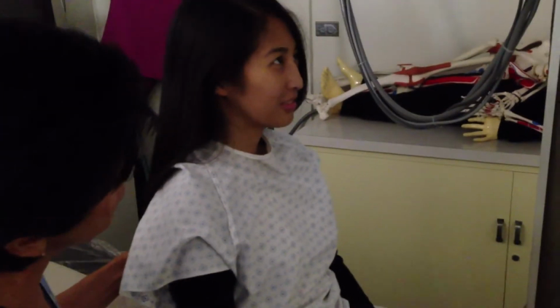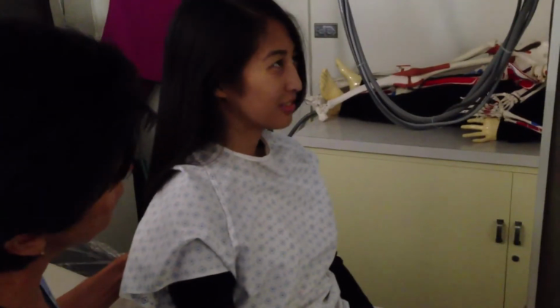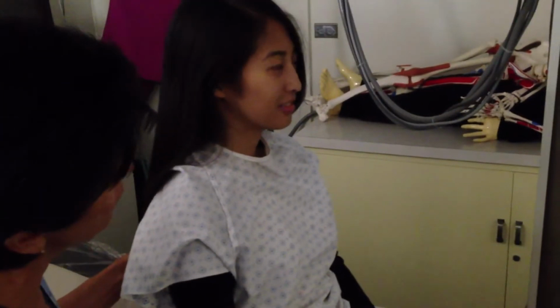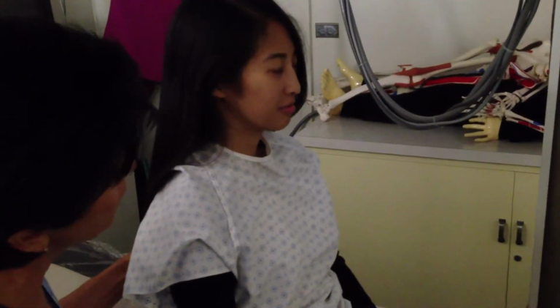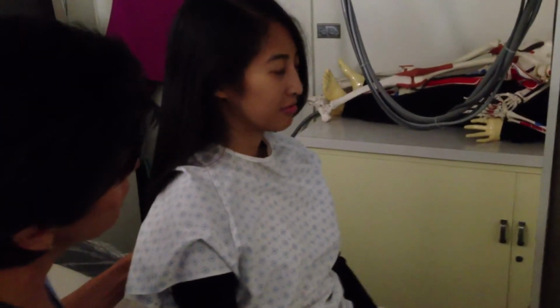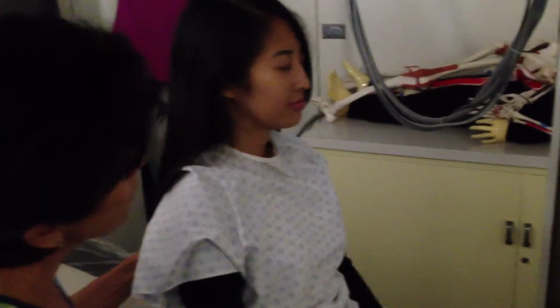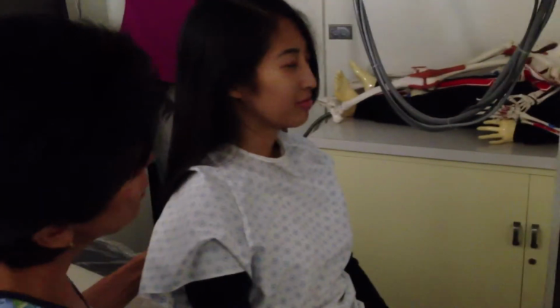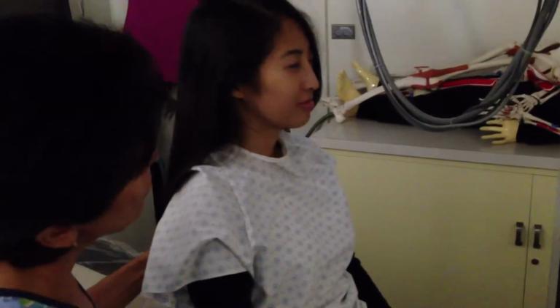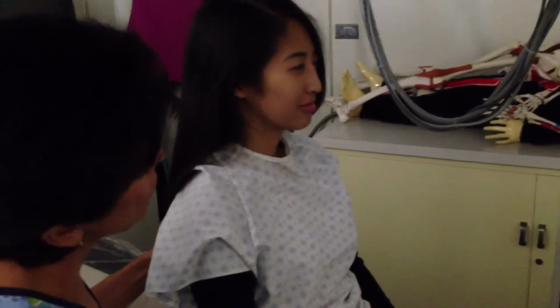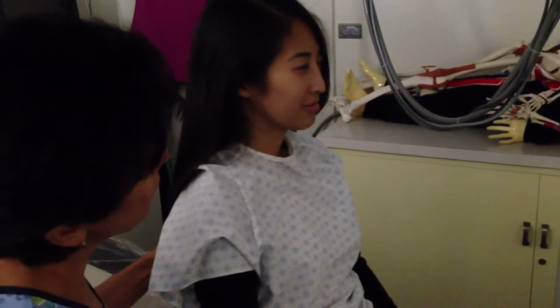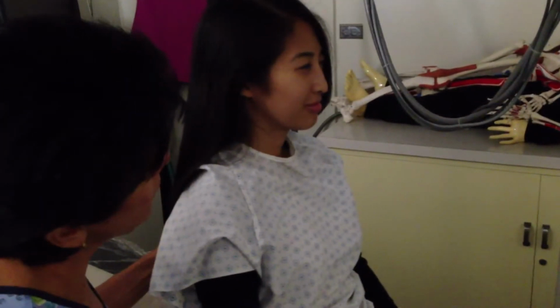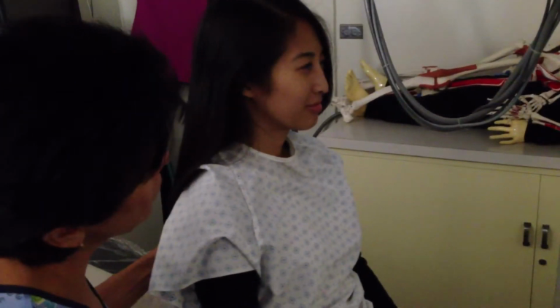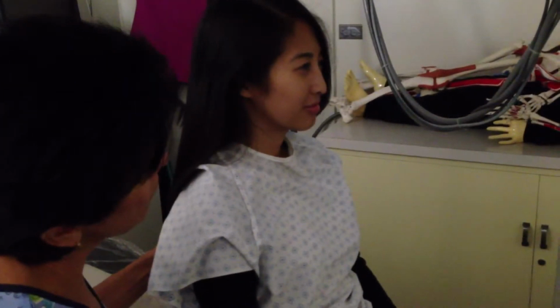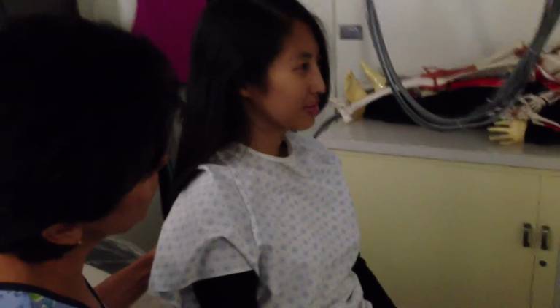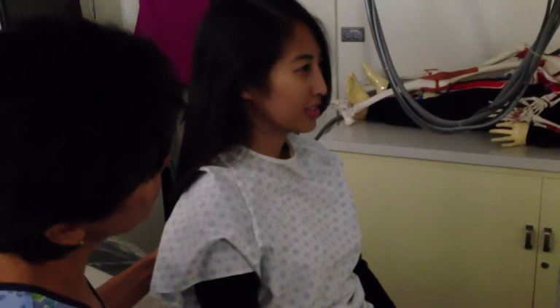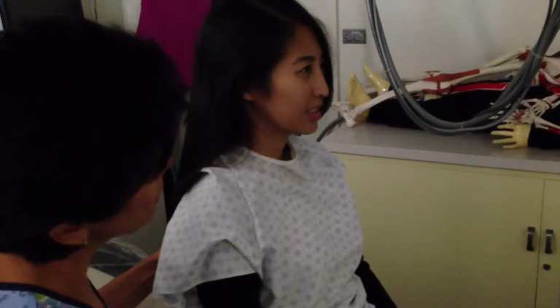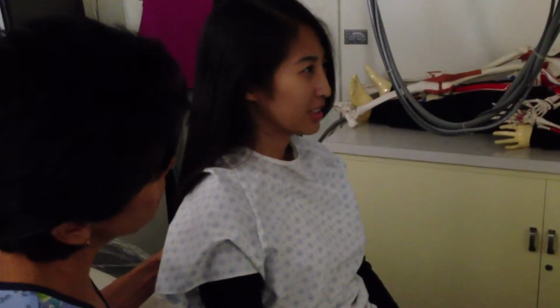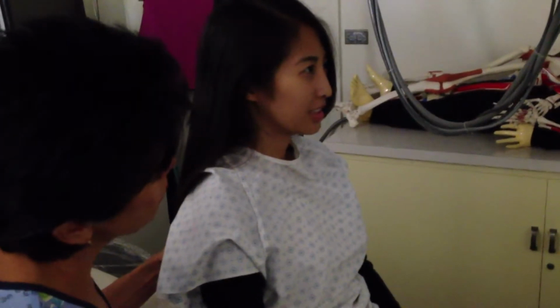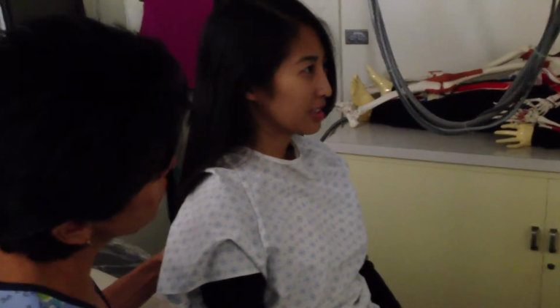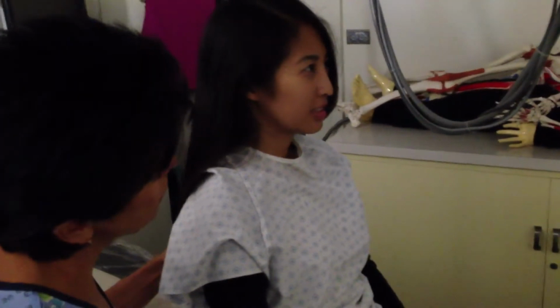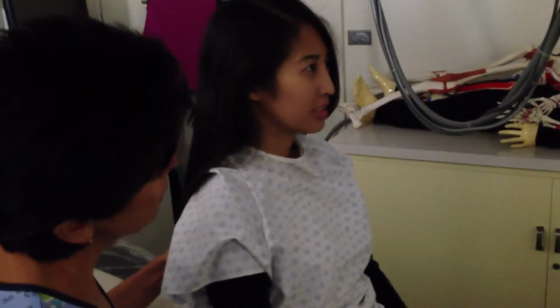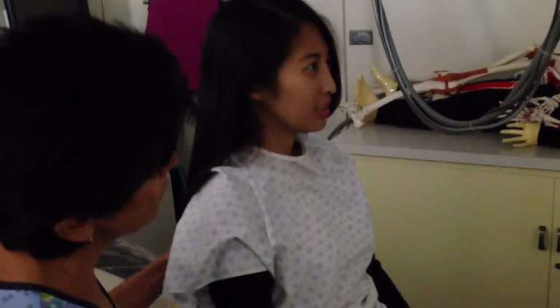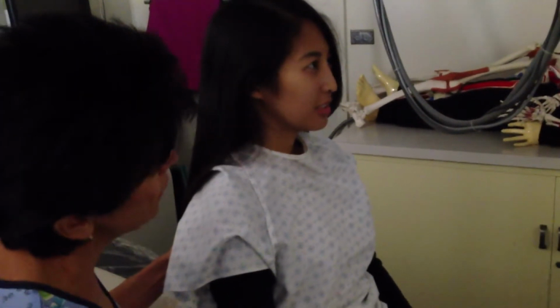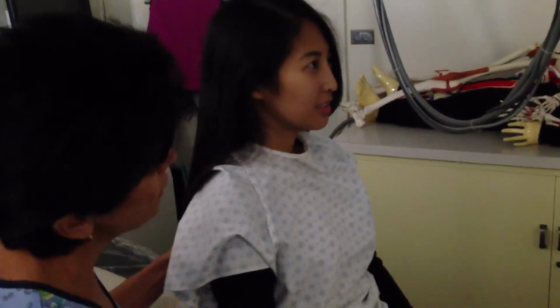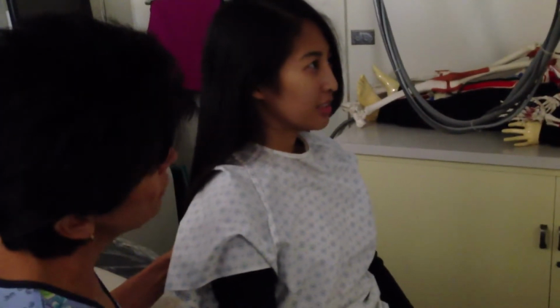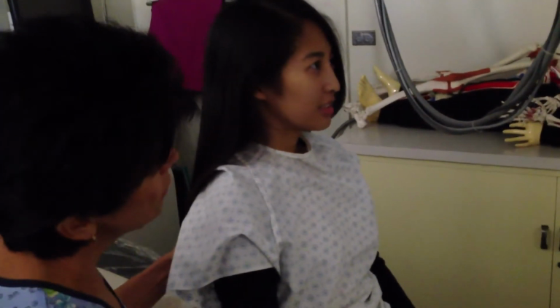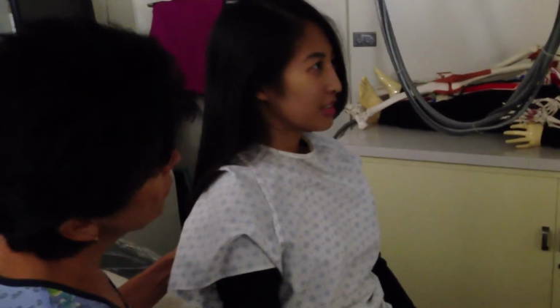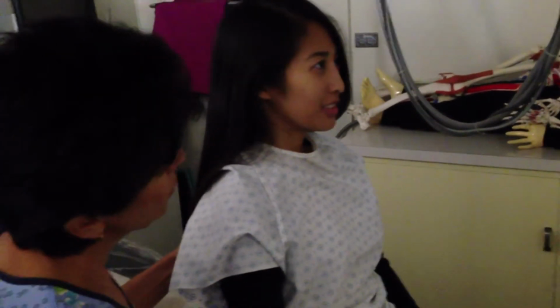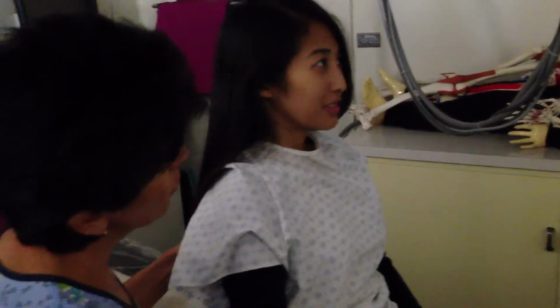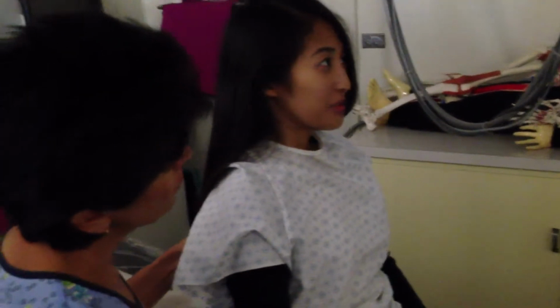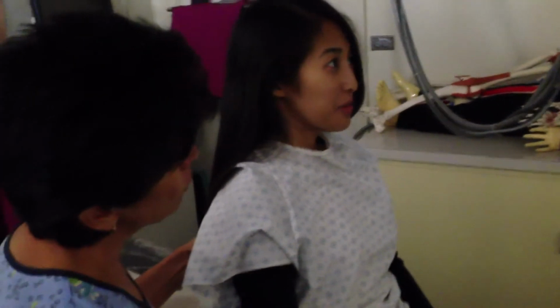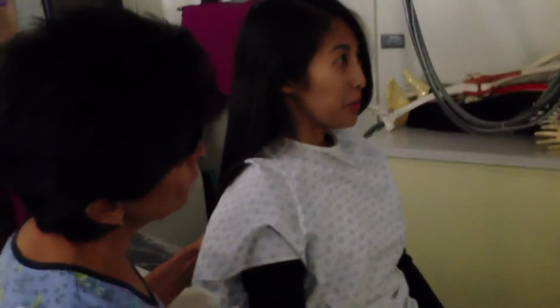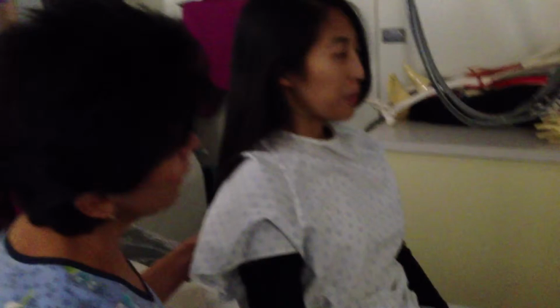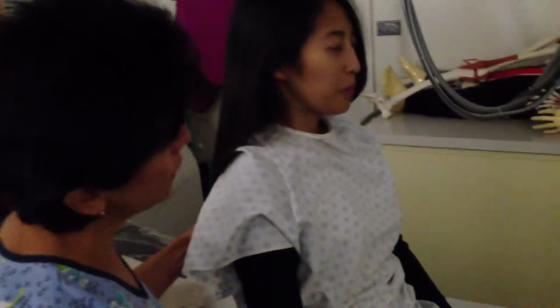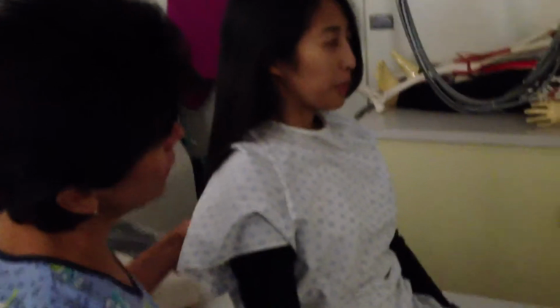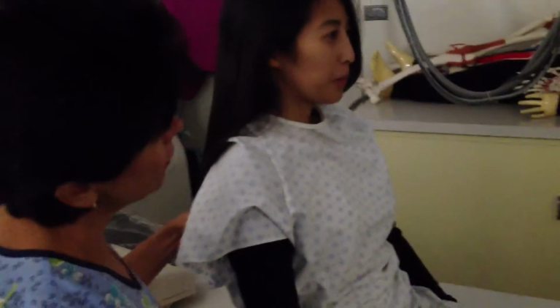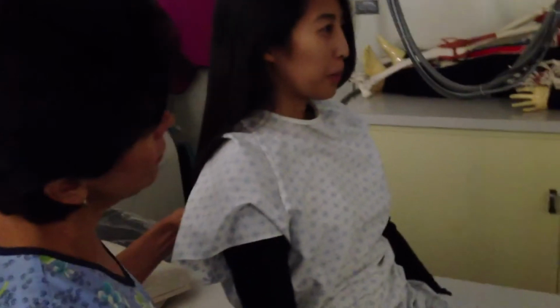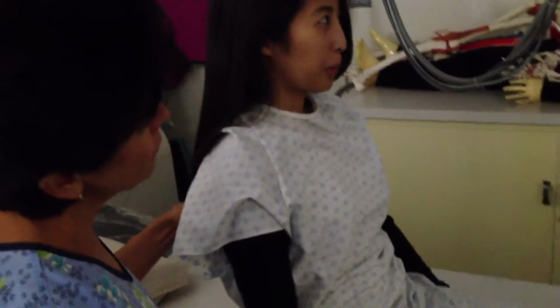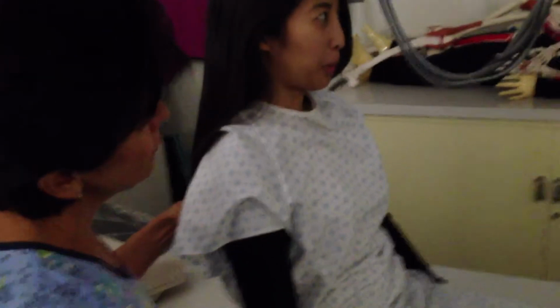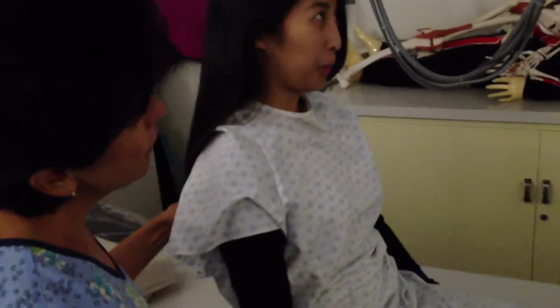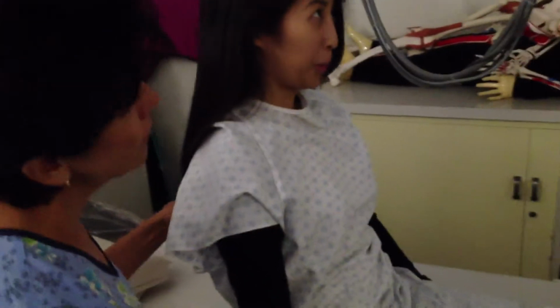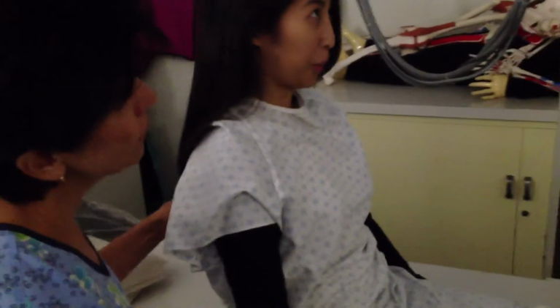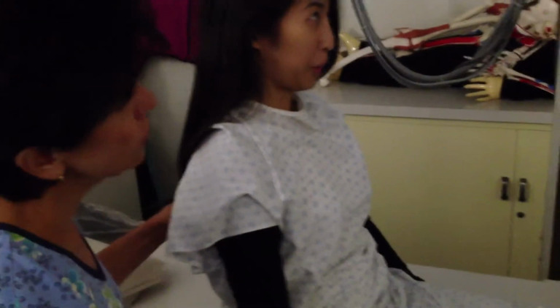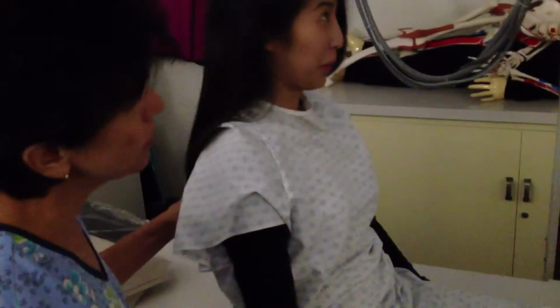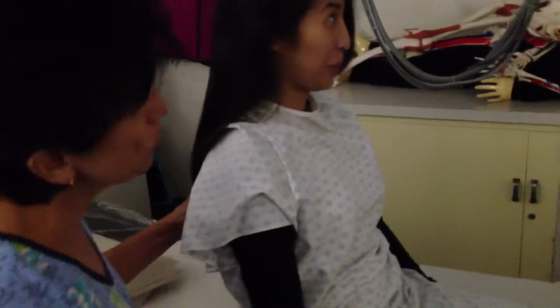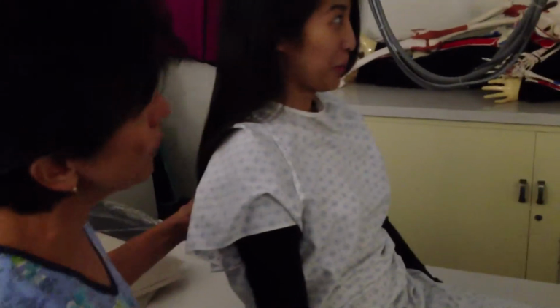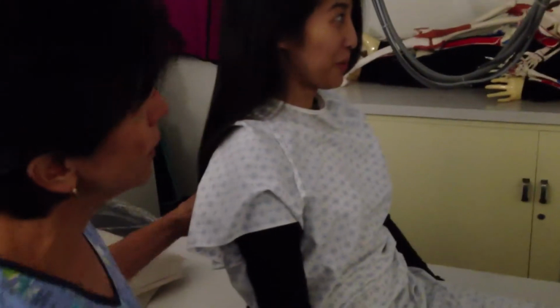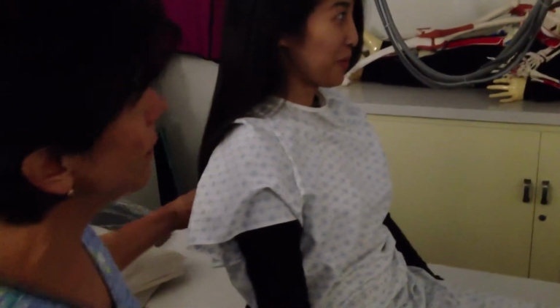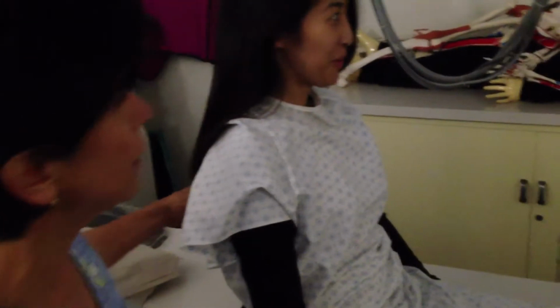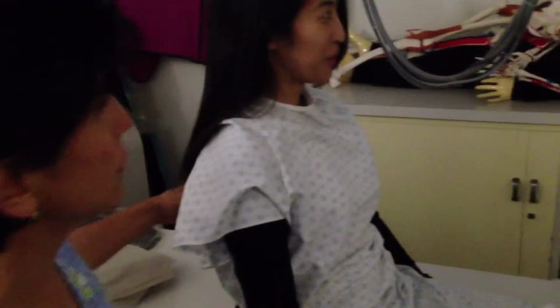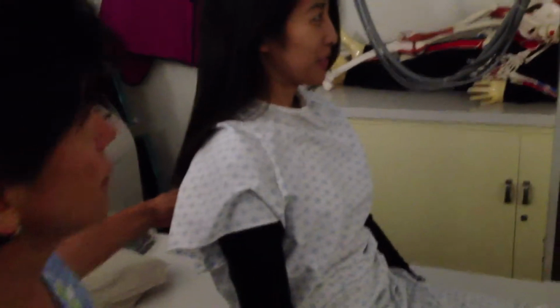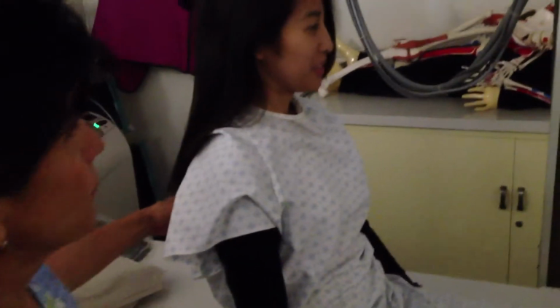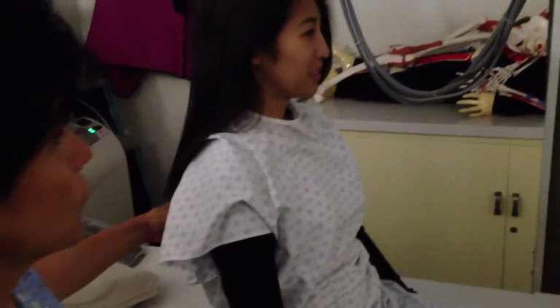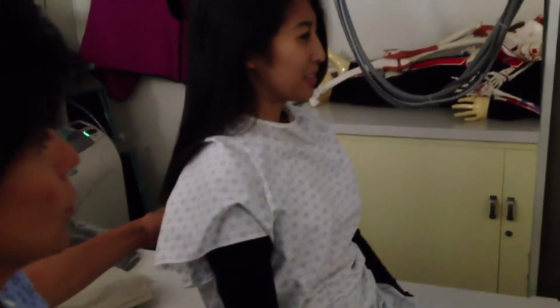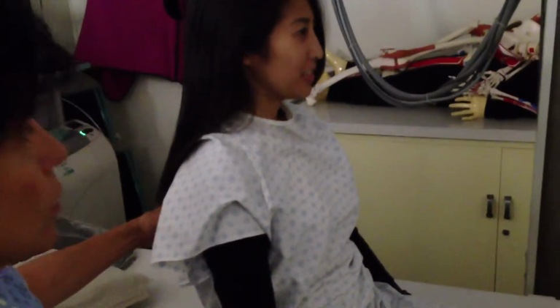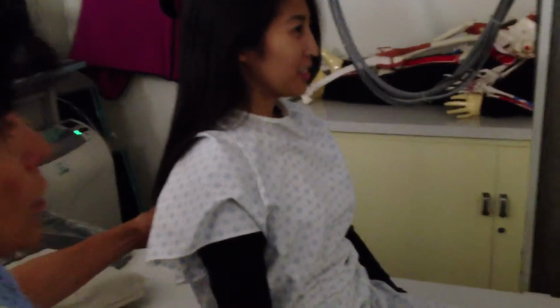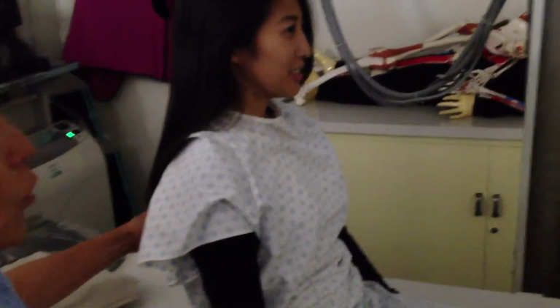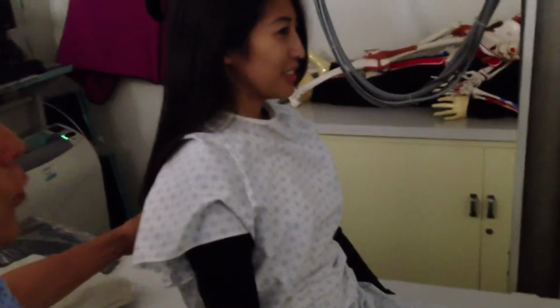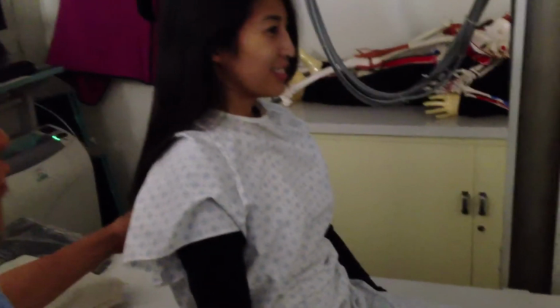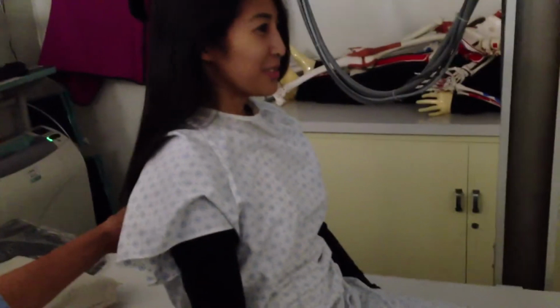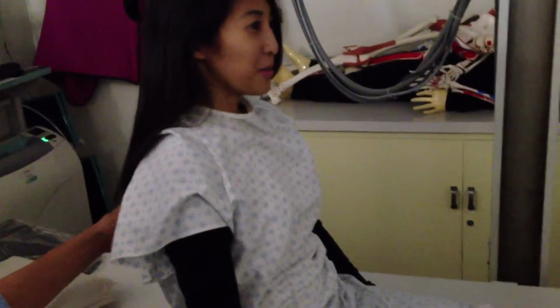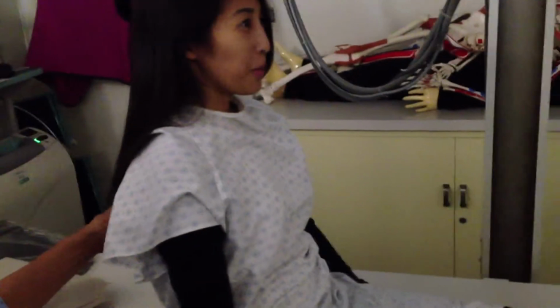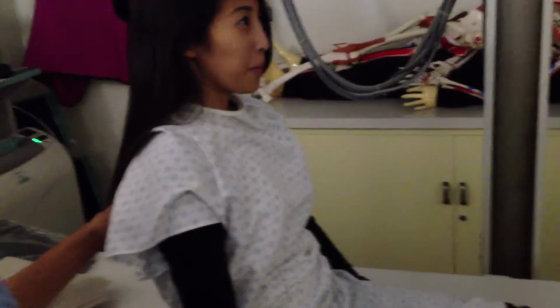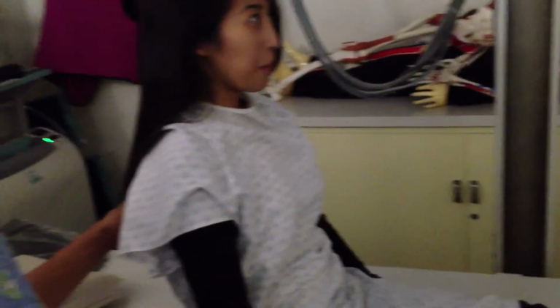I'm going to ask you to take in a deep breath two times, Catherine. The second time, take it in really deep and hold it, okay? Right now, Catherine, deep breath in. Blow it out. Another deep breath. Hold it. Boom.